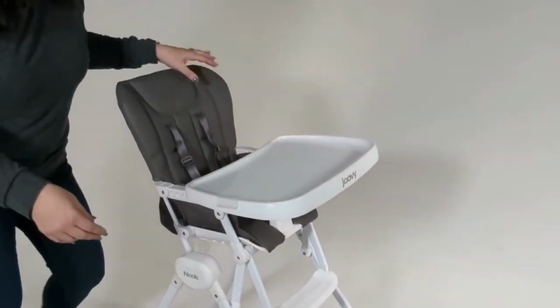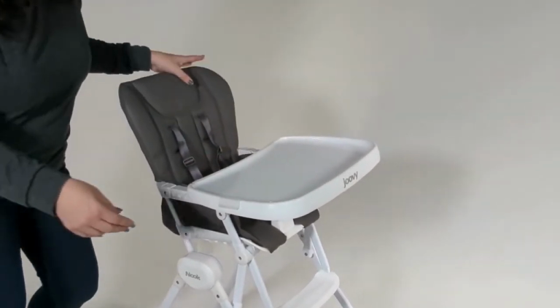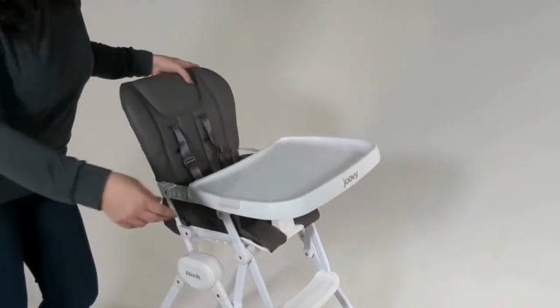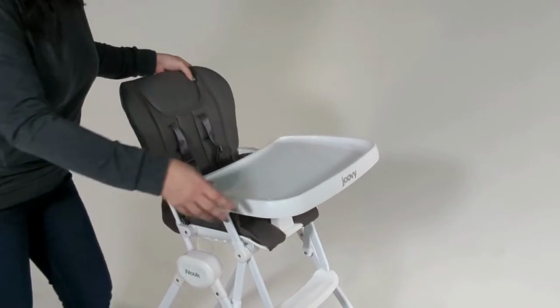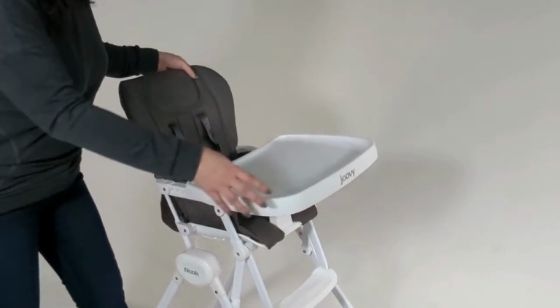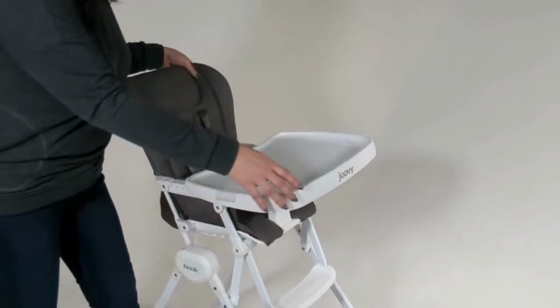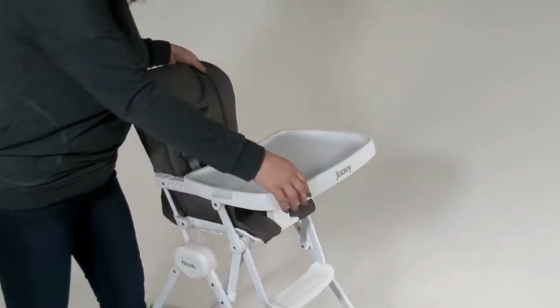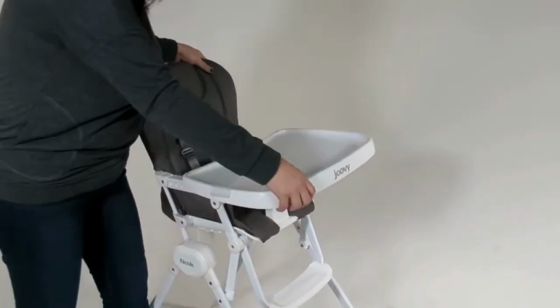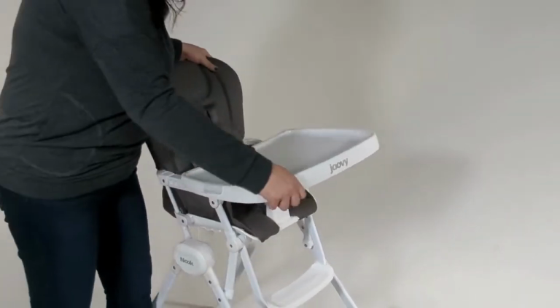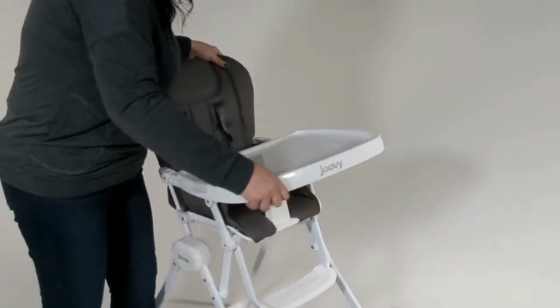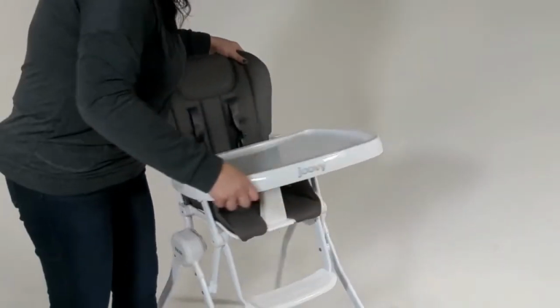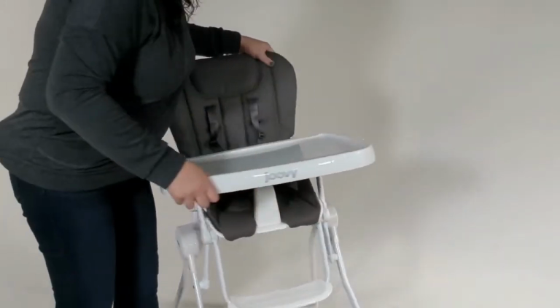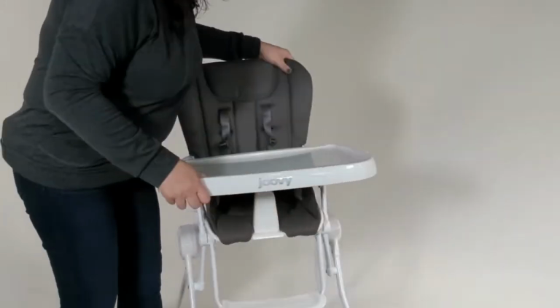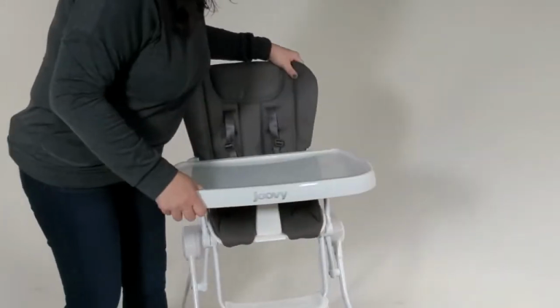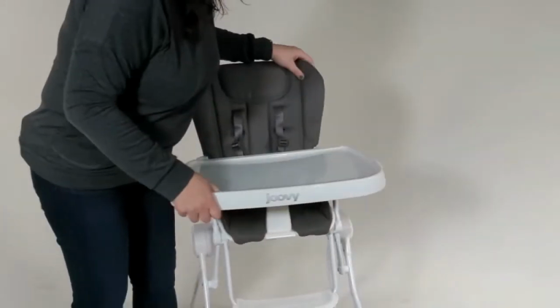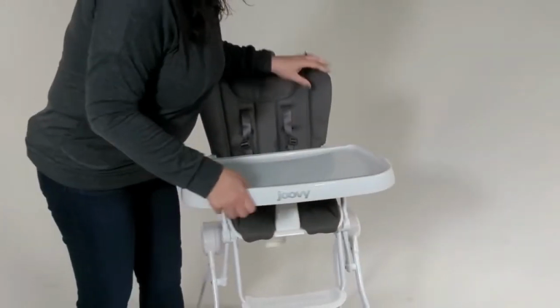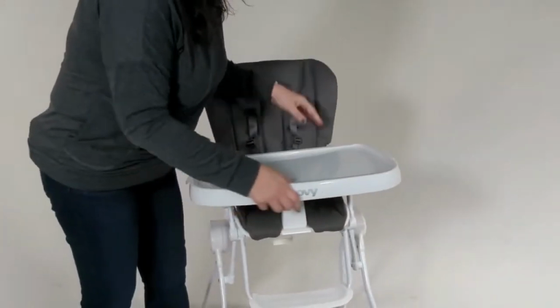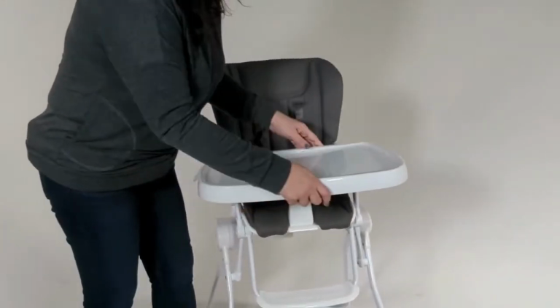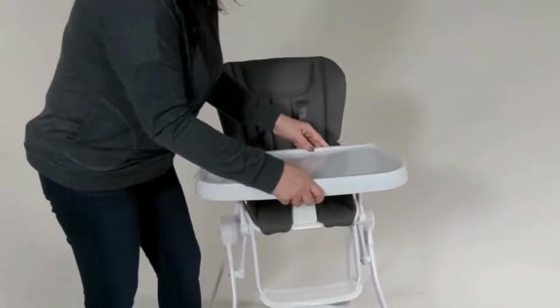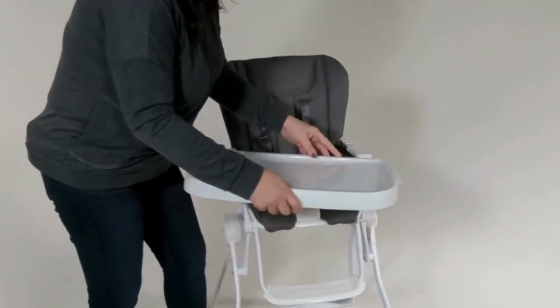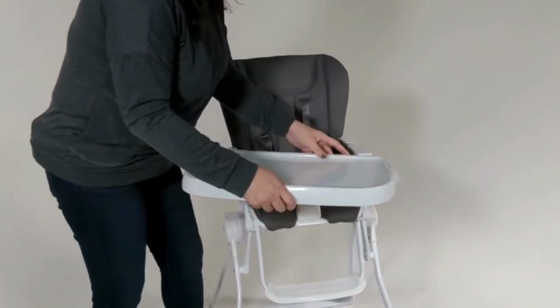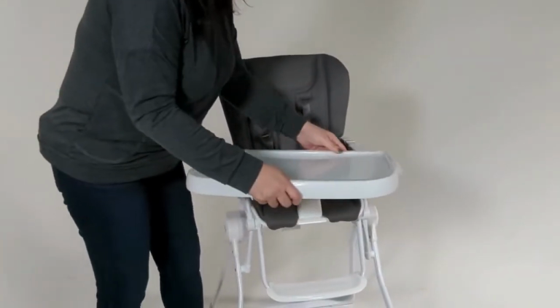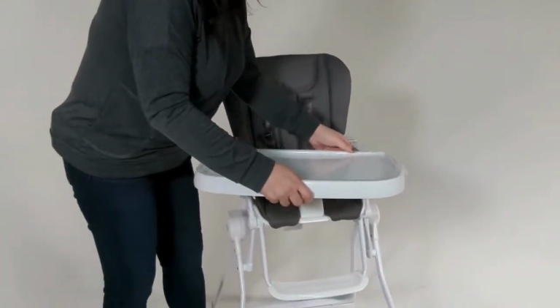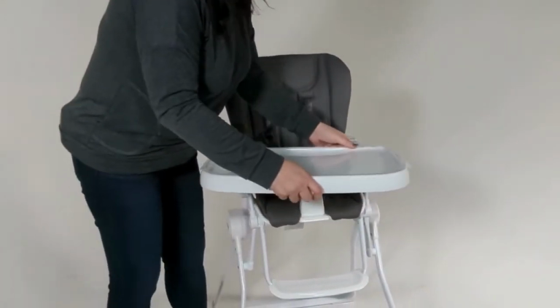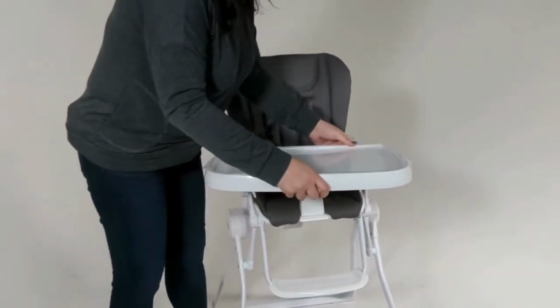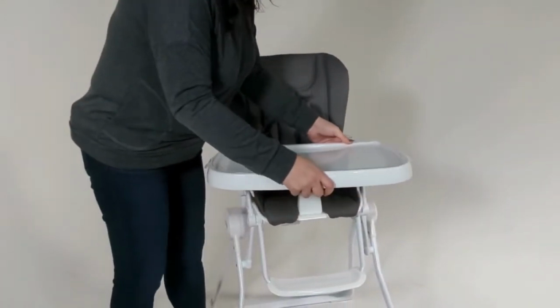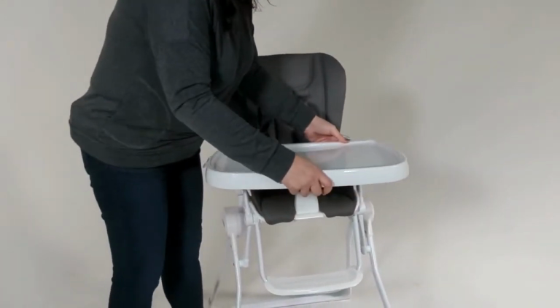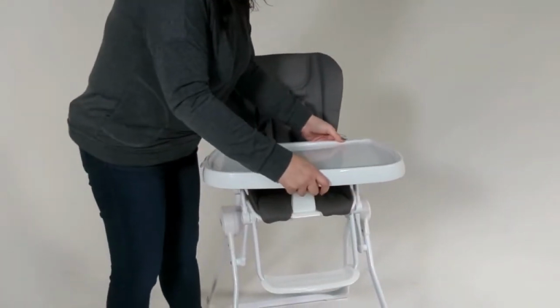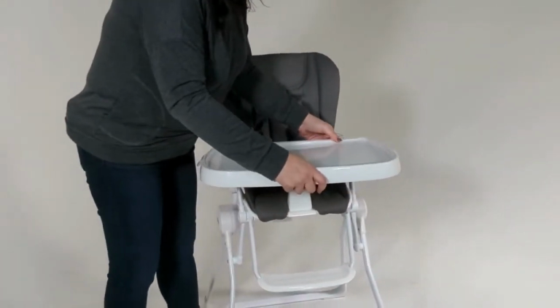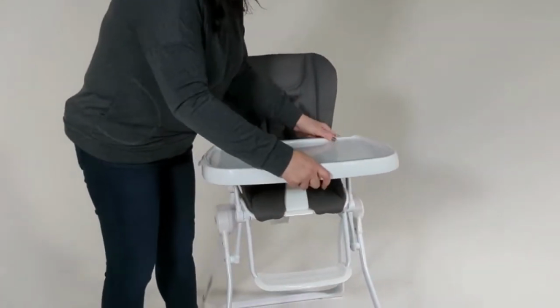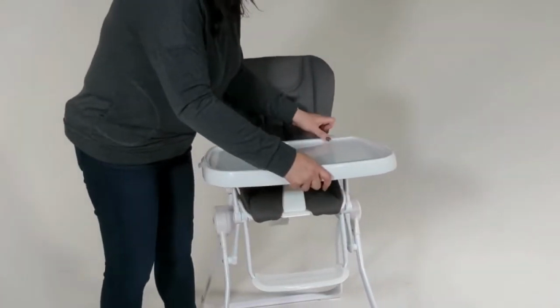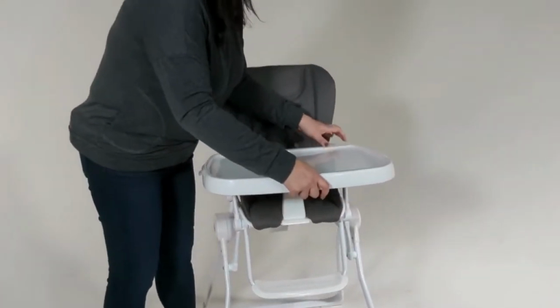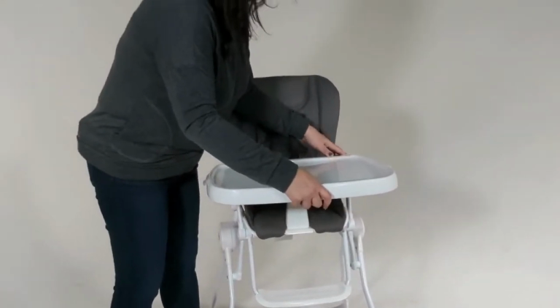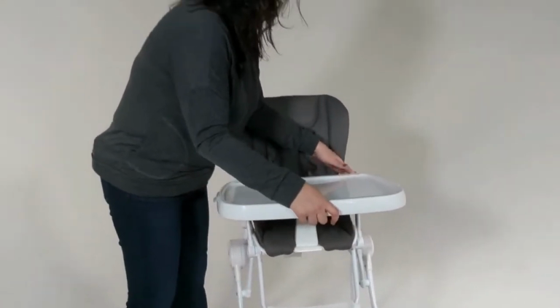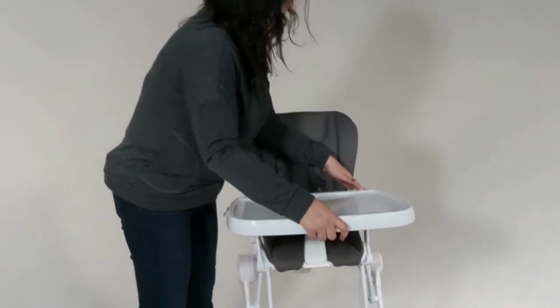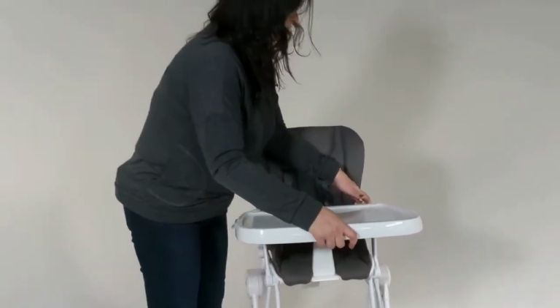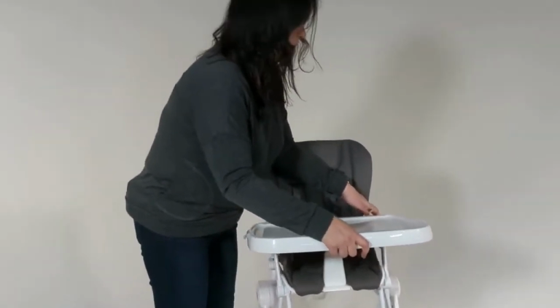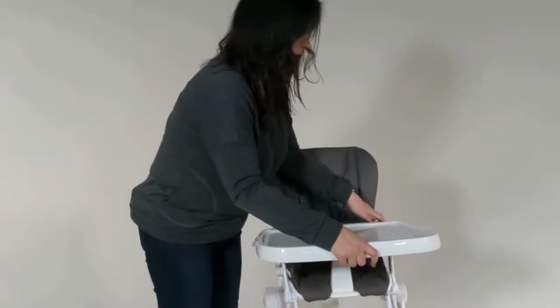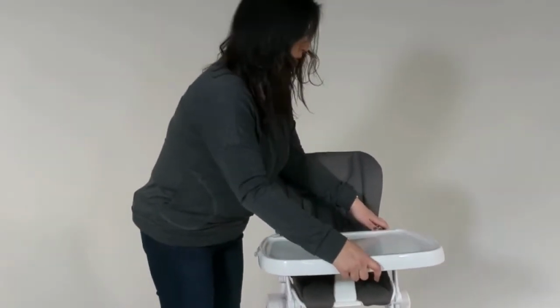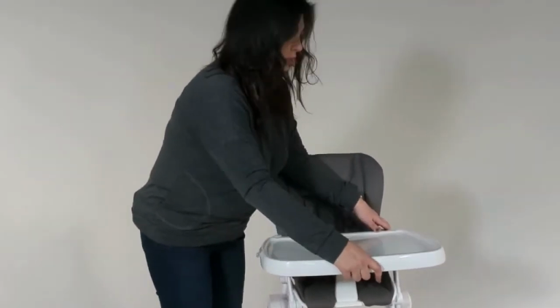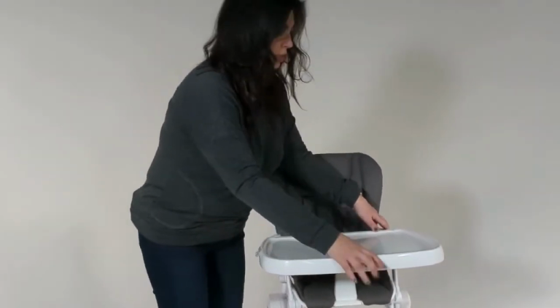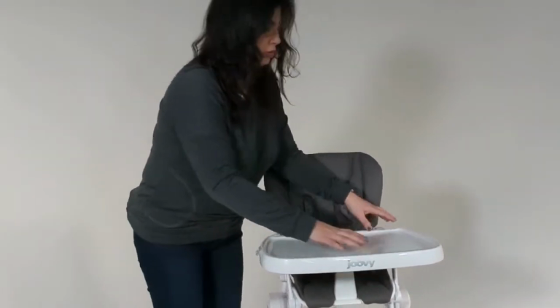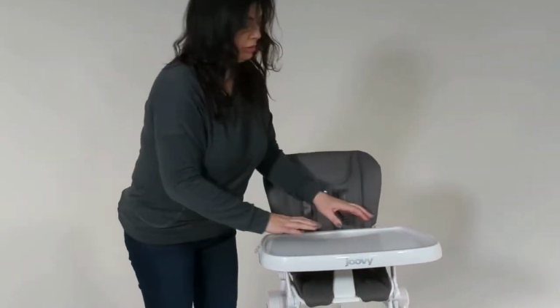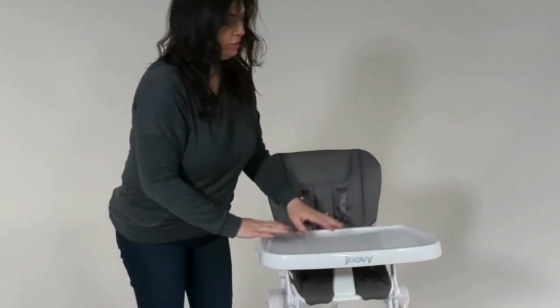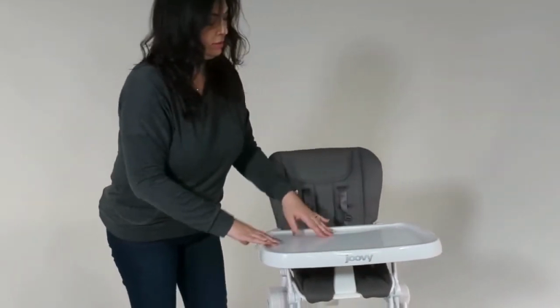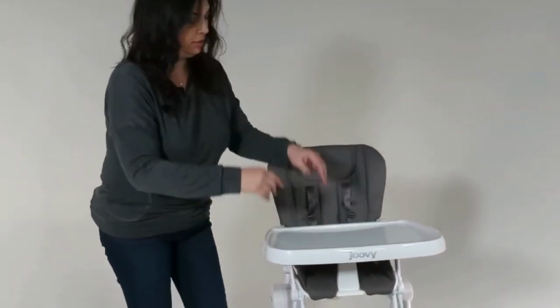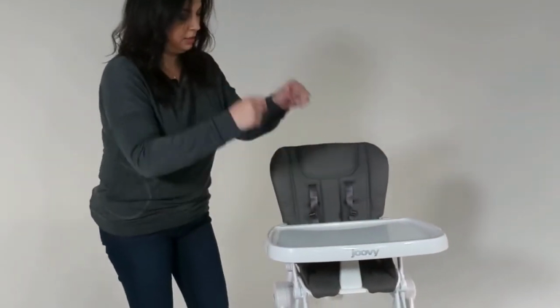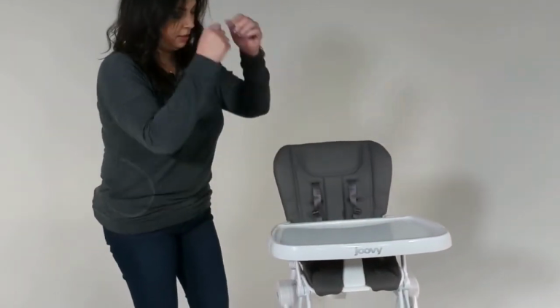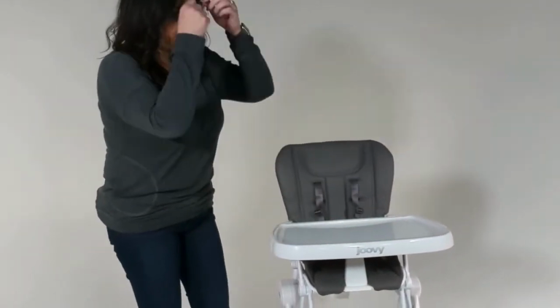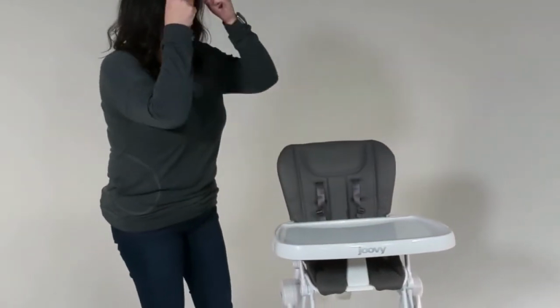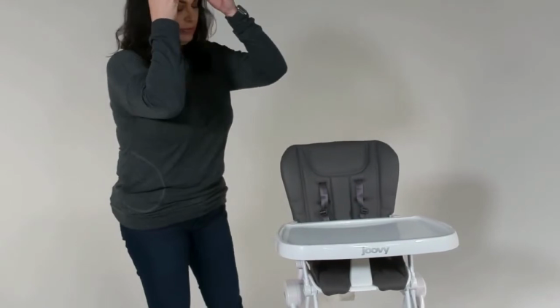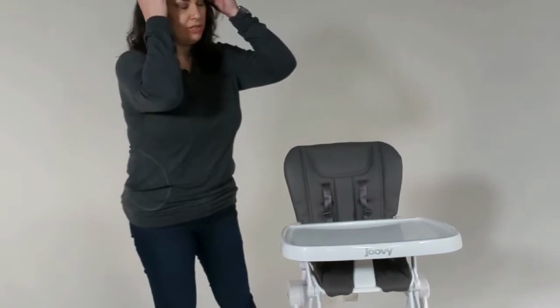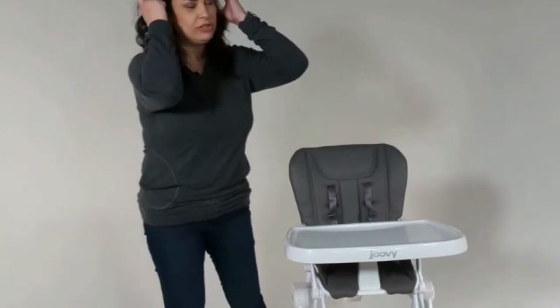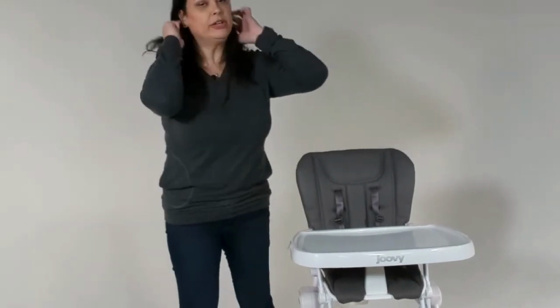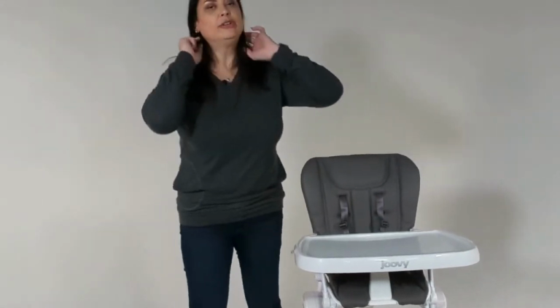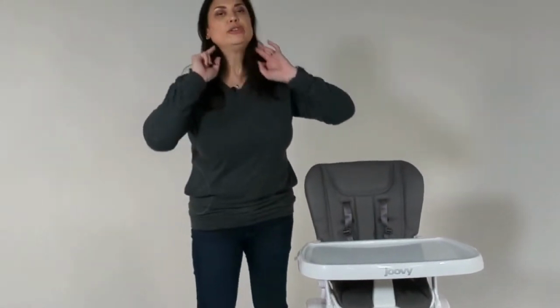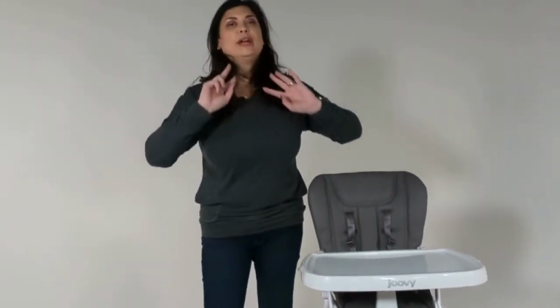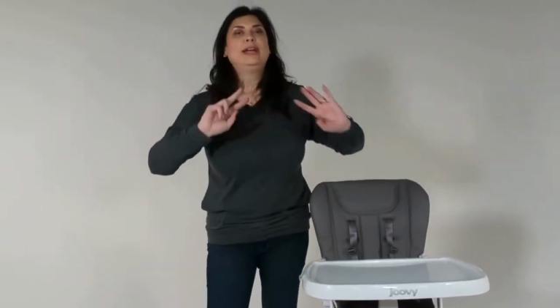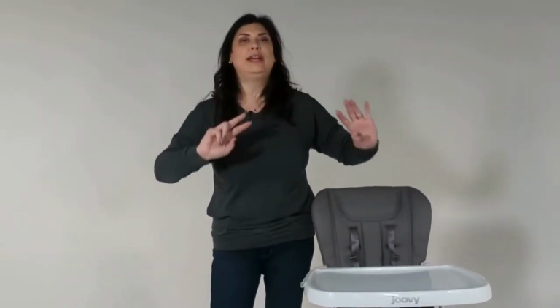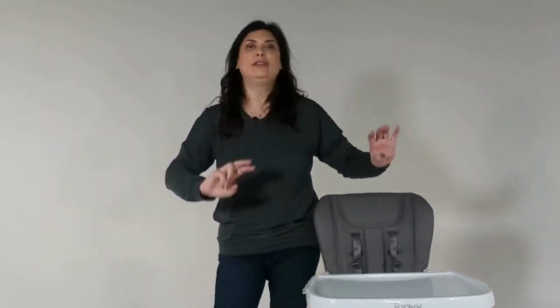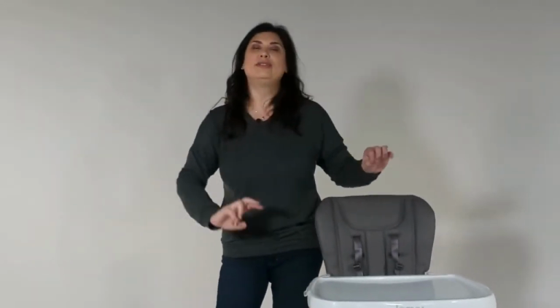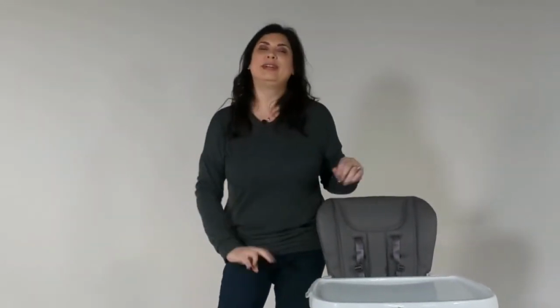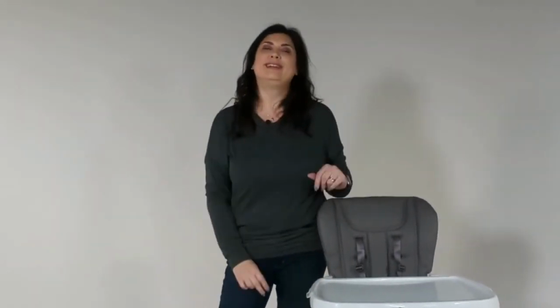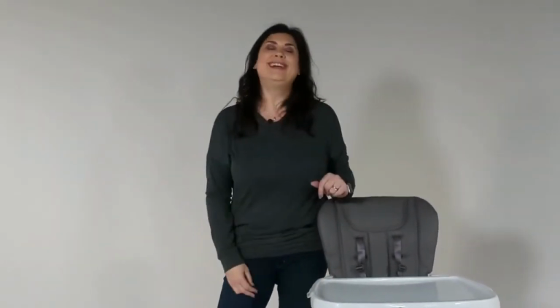All right, then all you have to do is lock it closed and you've installed your tray and your tray connector.